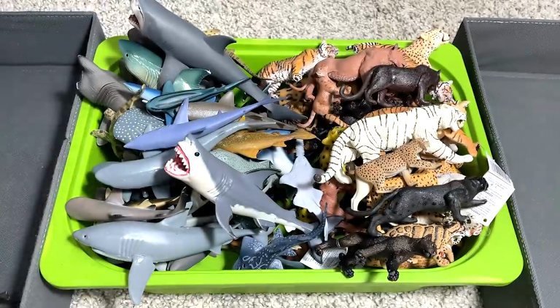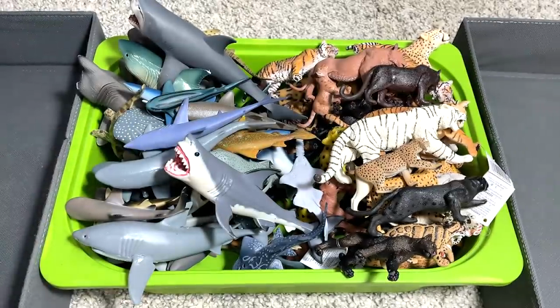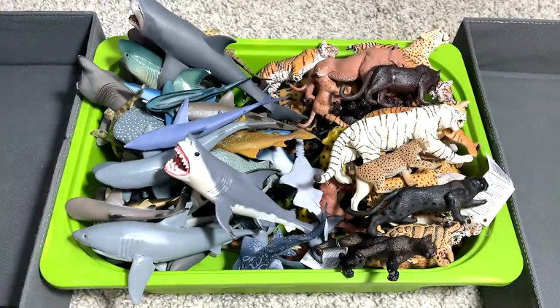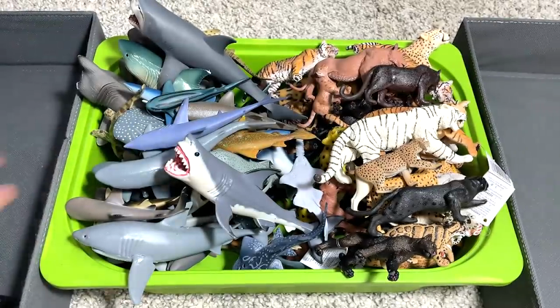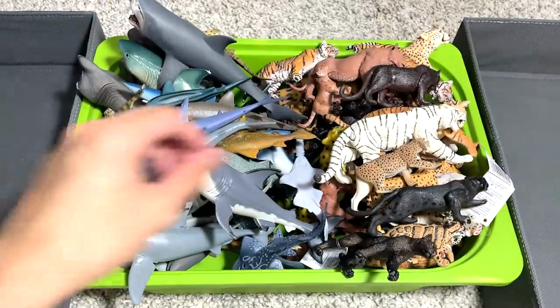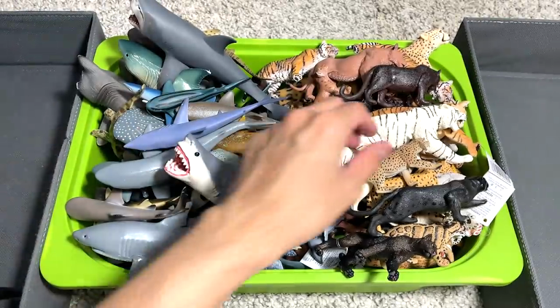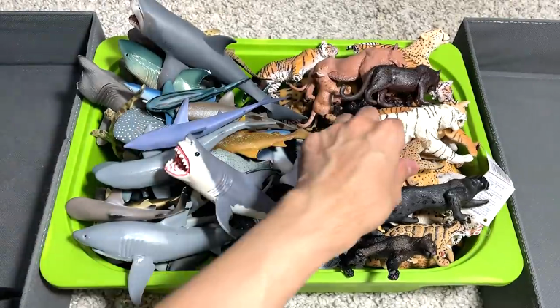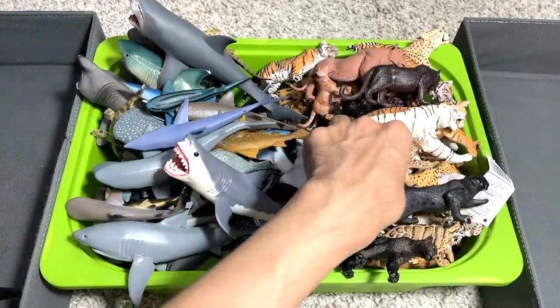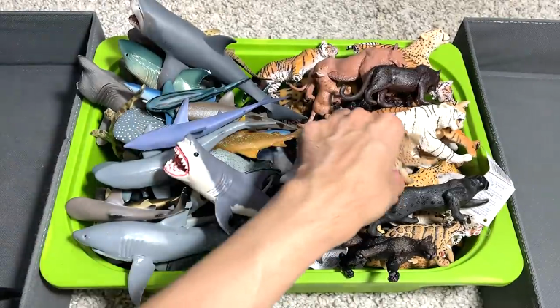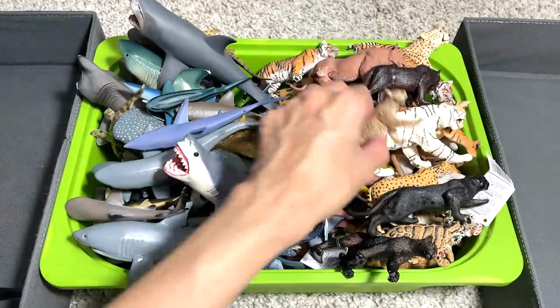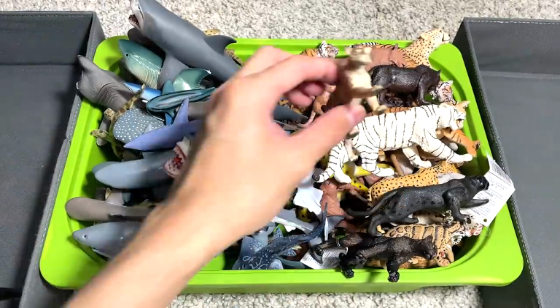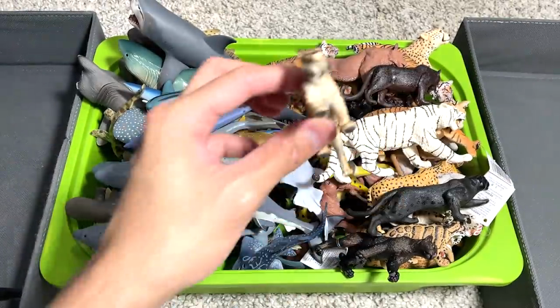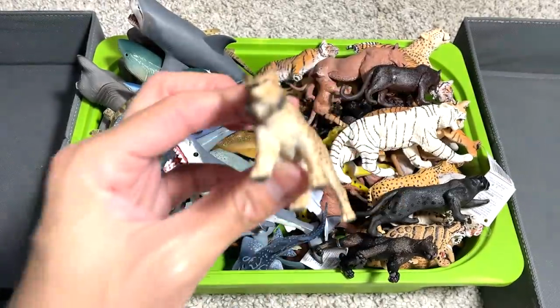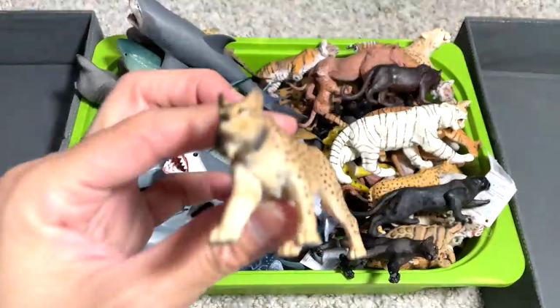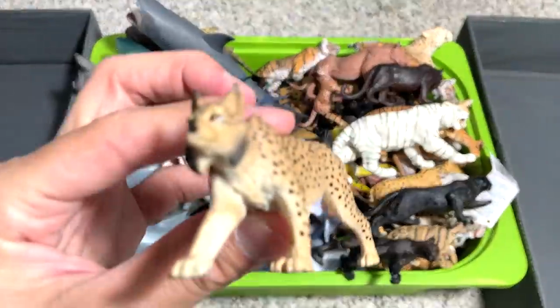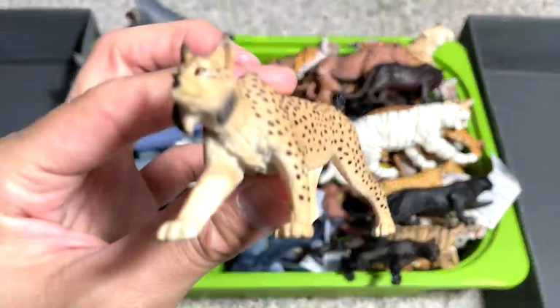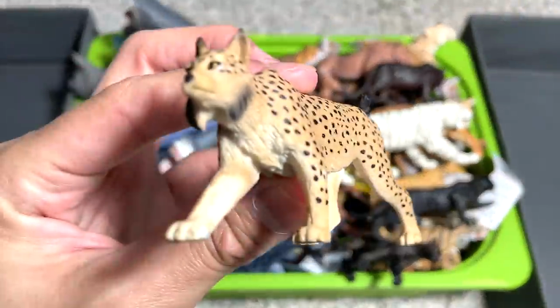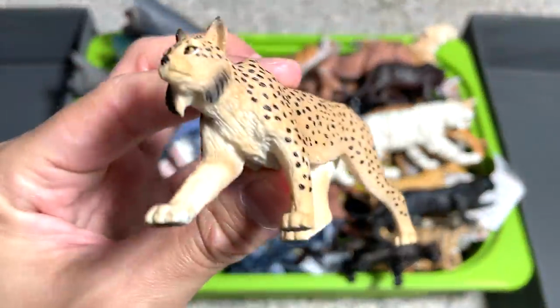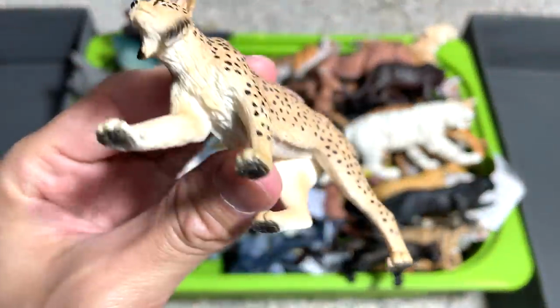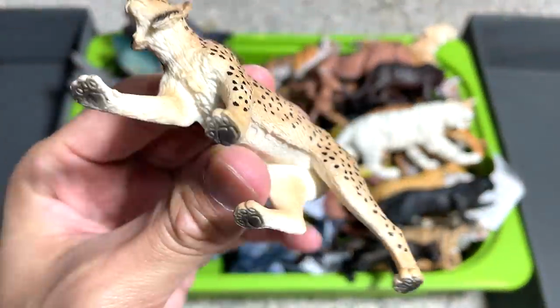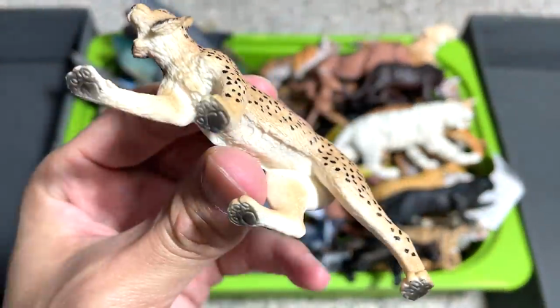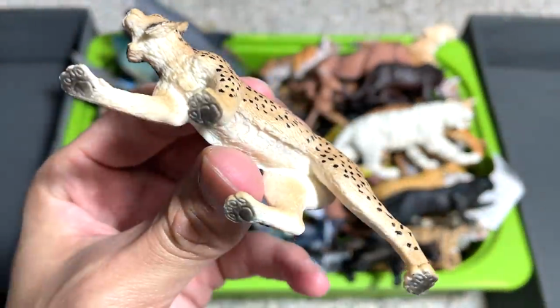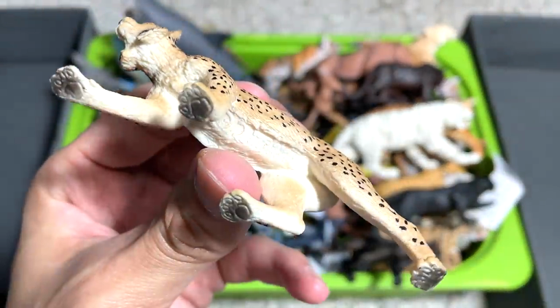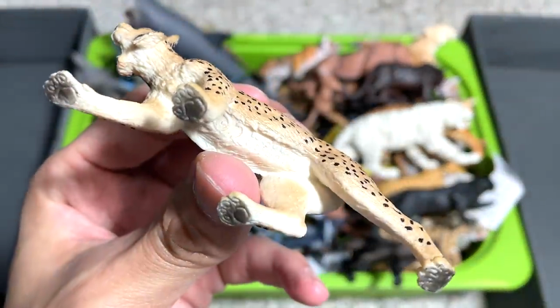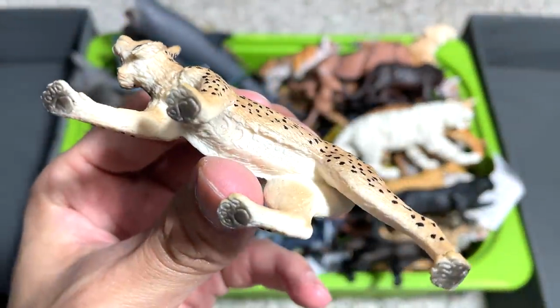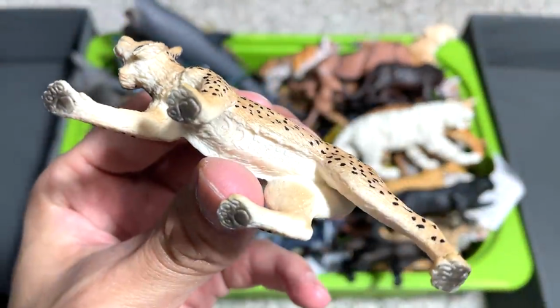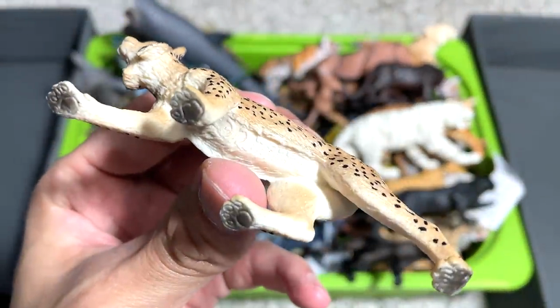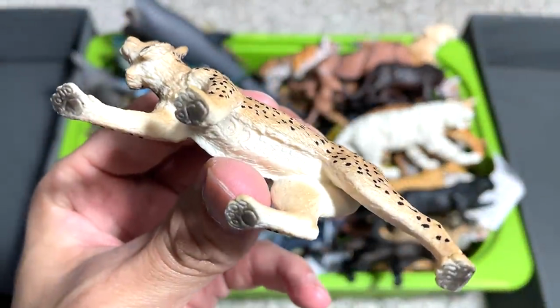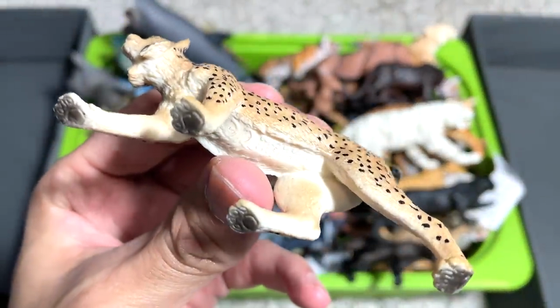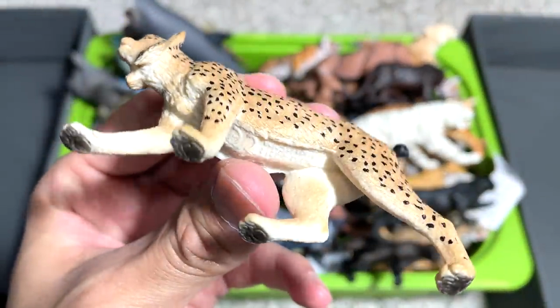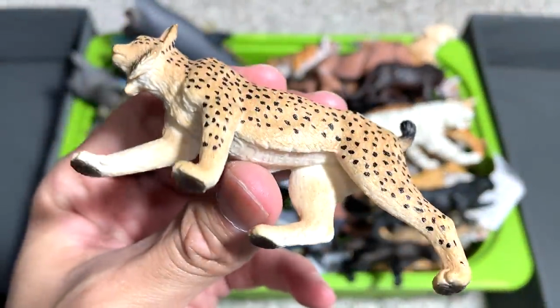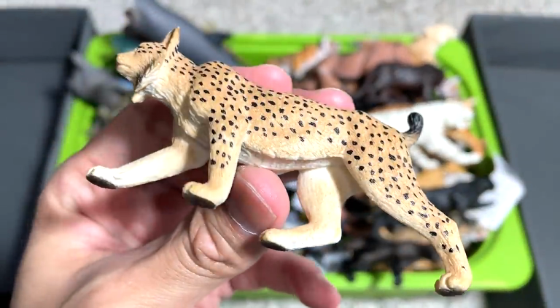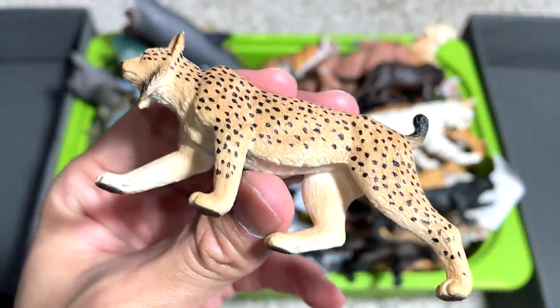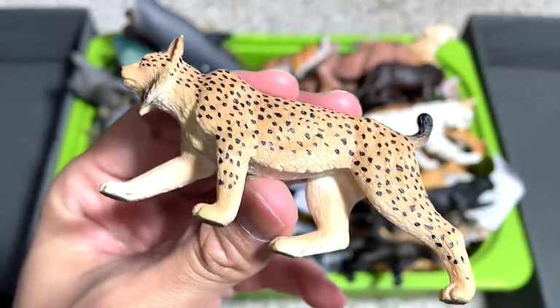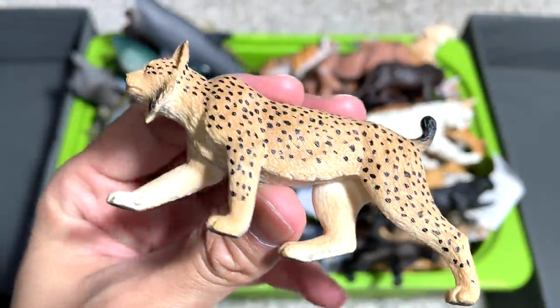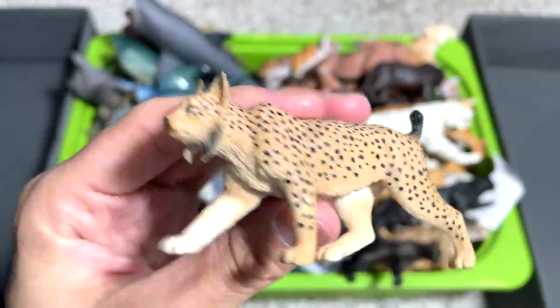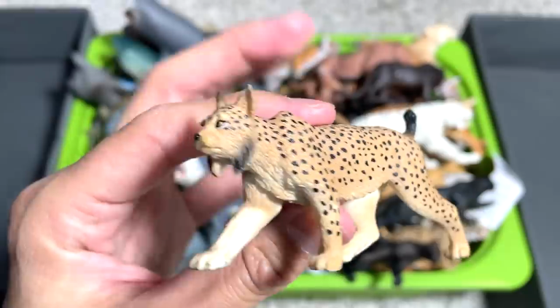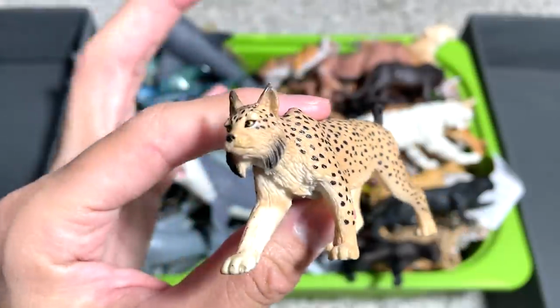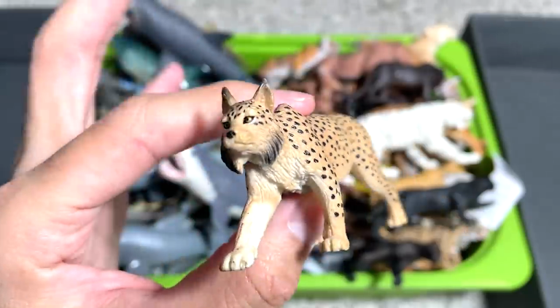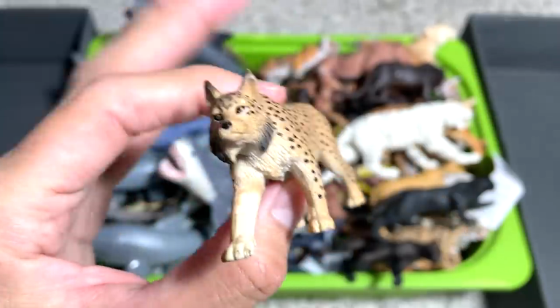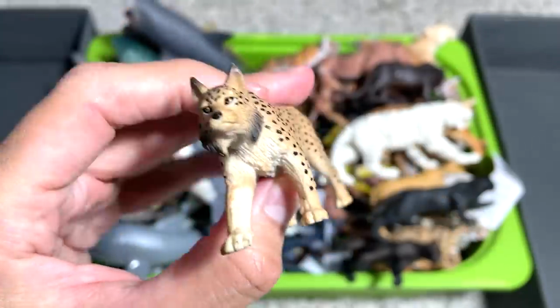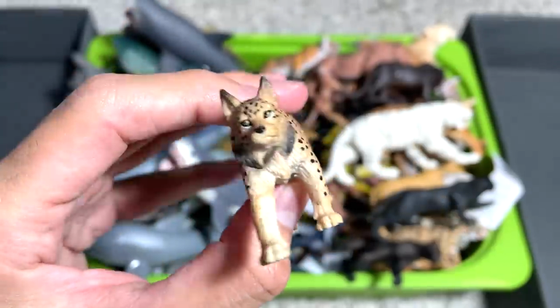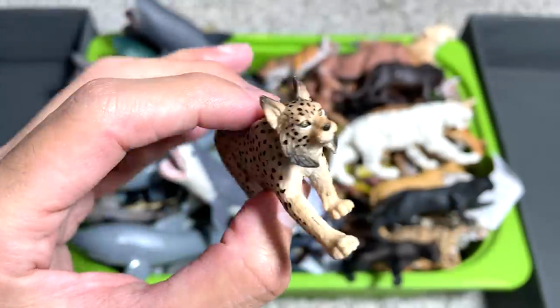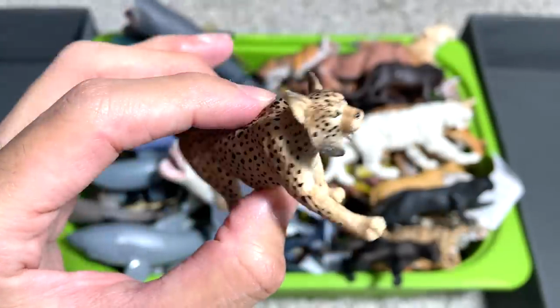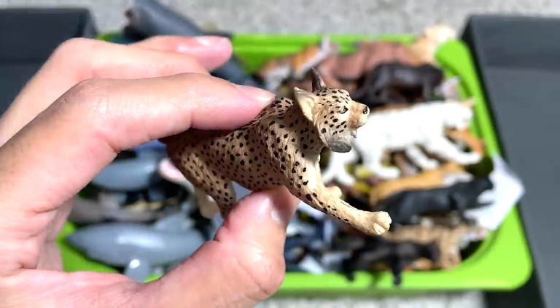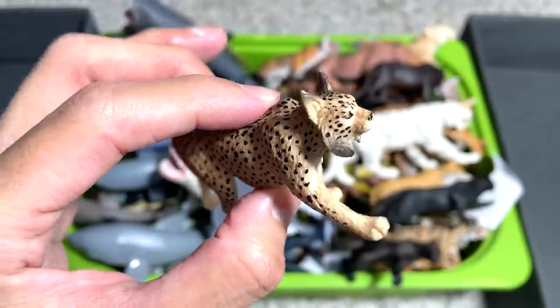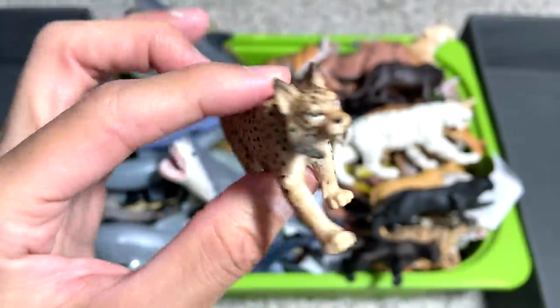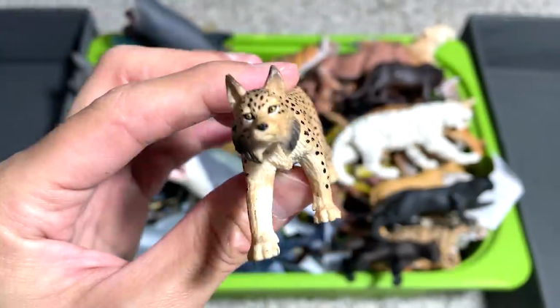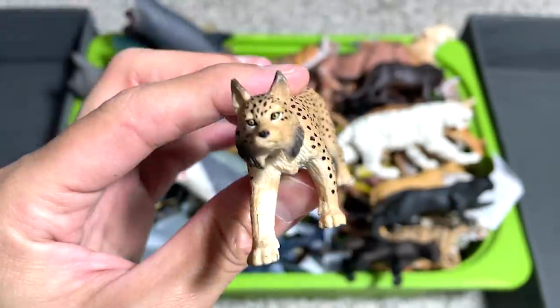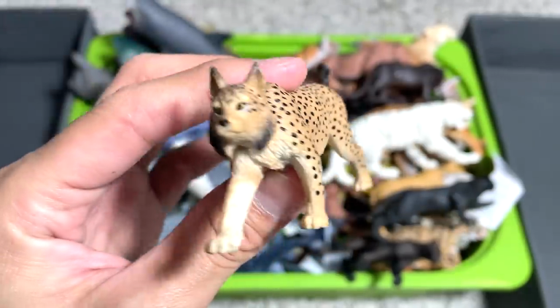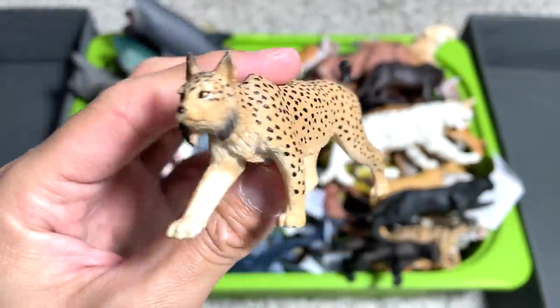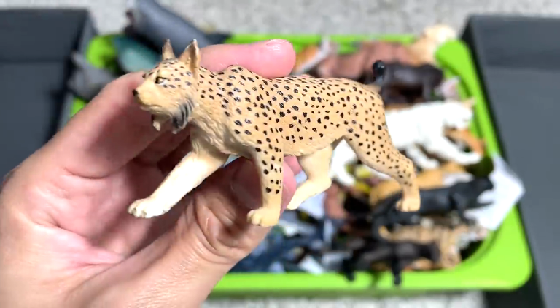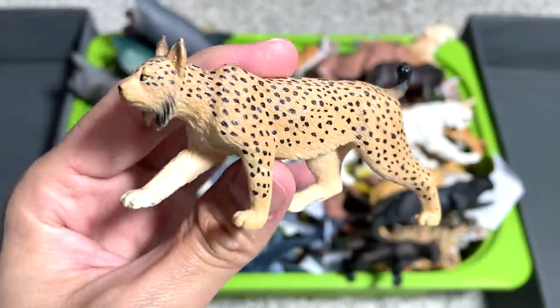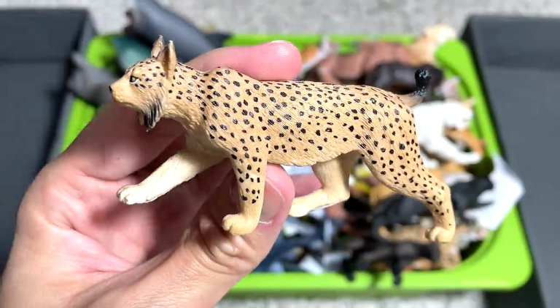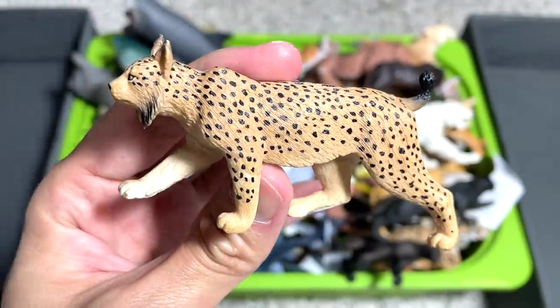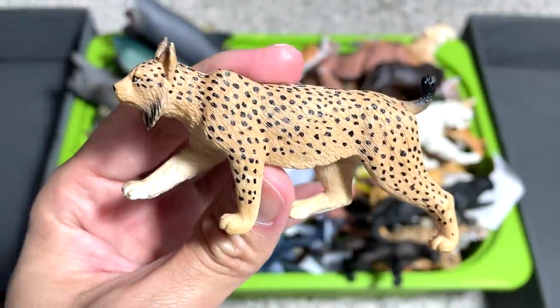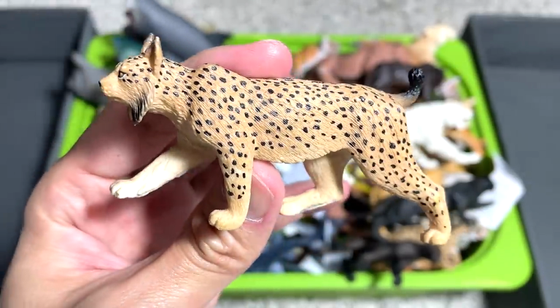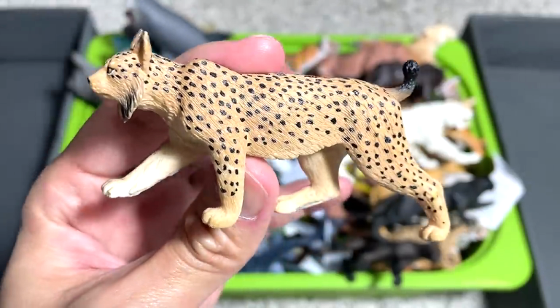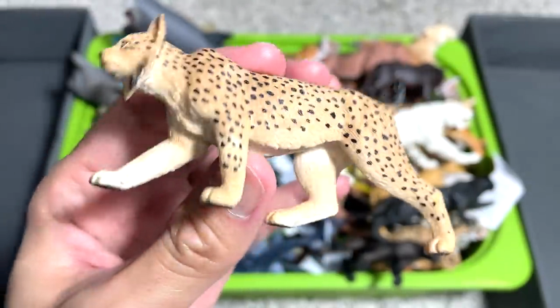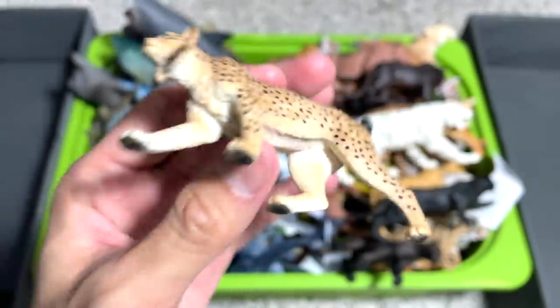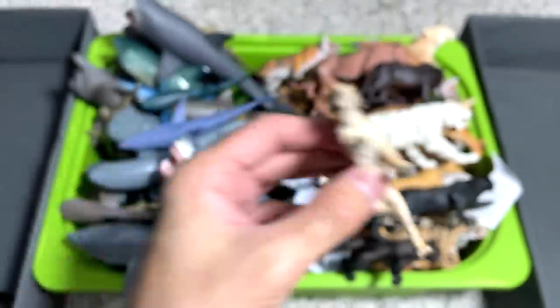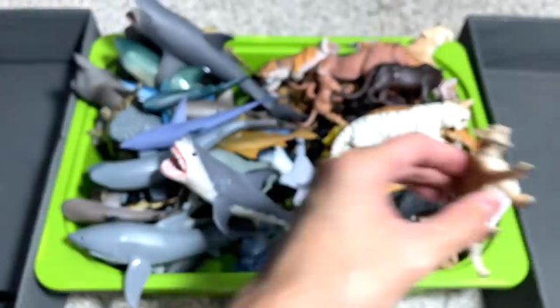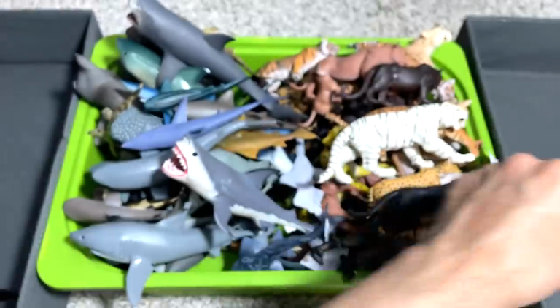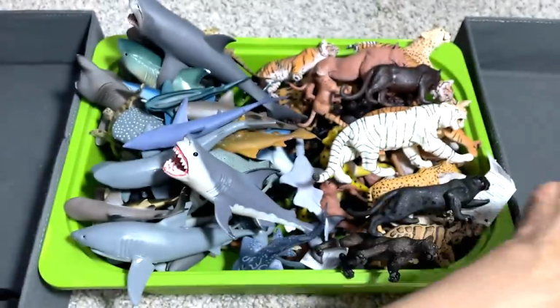Next, what is this? This looks like a Serval, I think. It's a beautiful, nicely detailed figure.